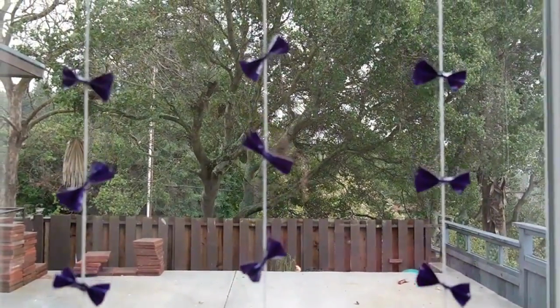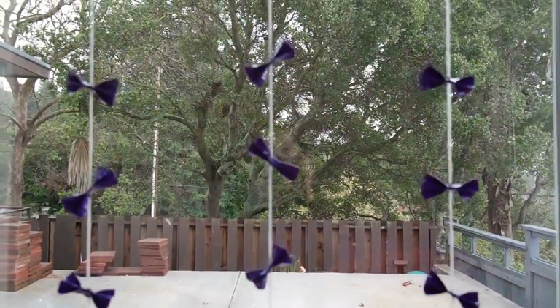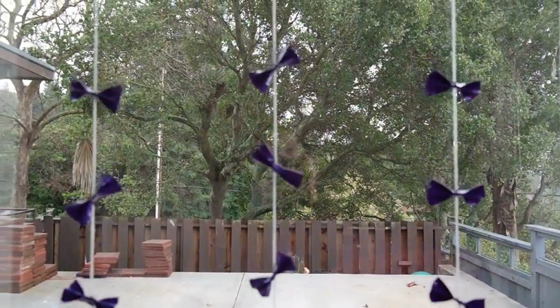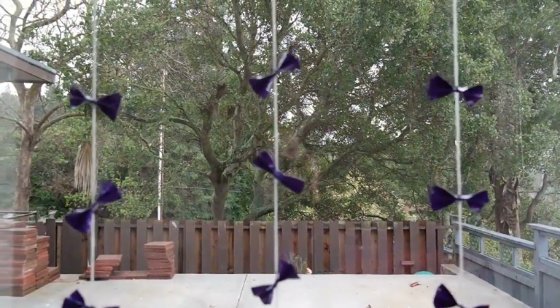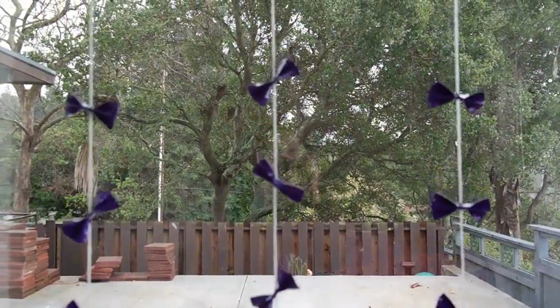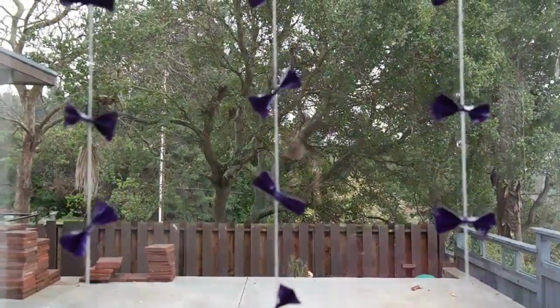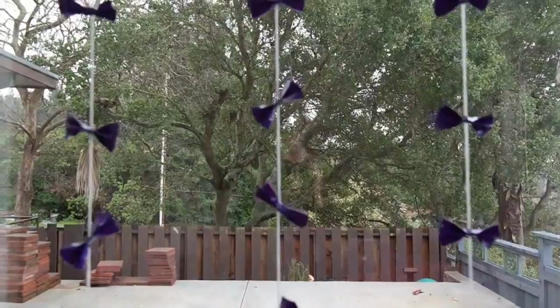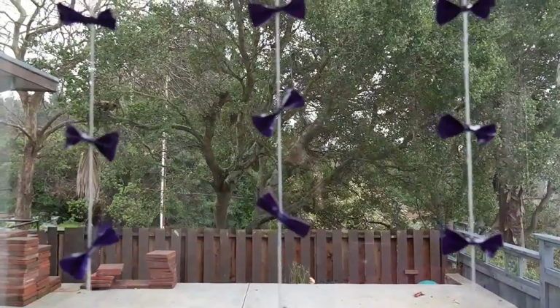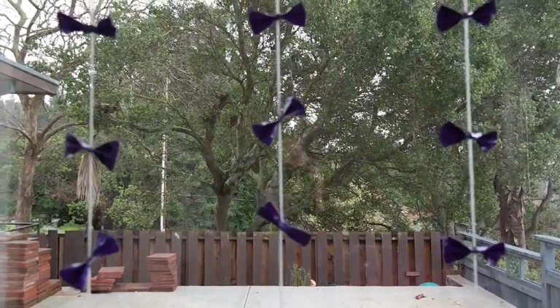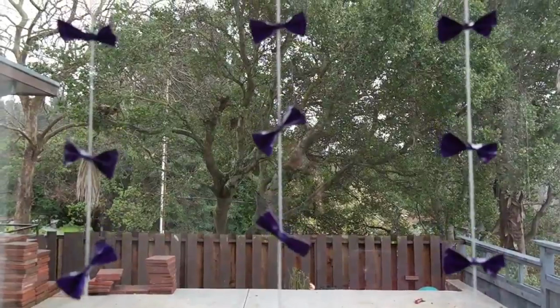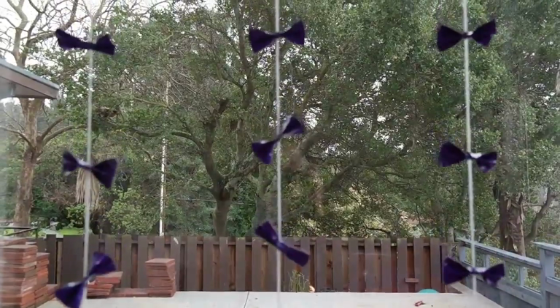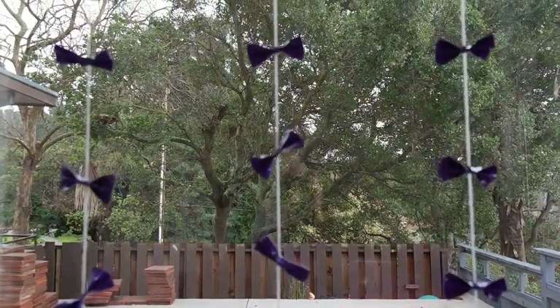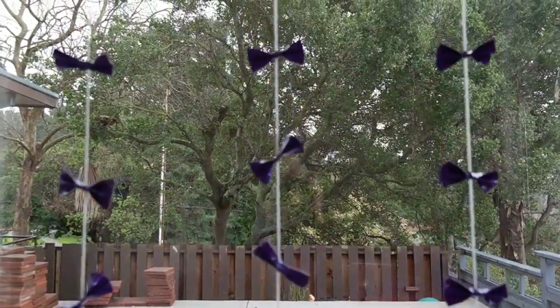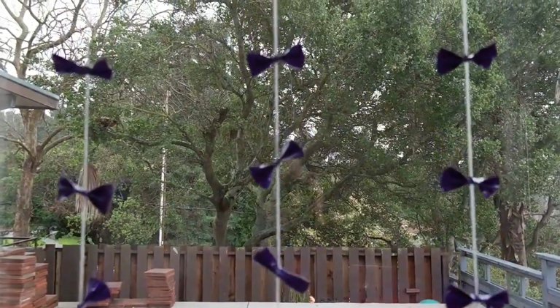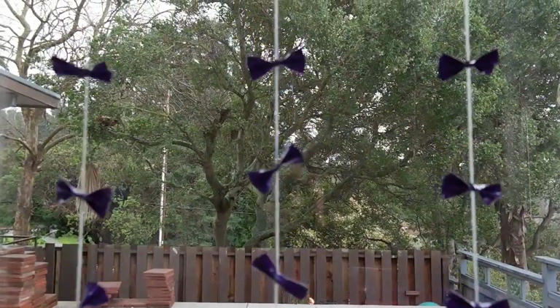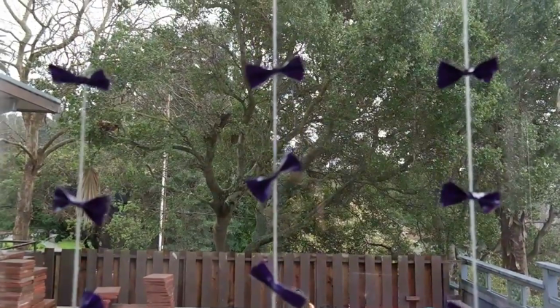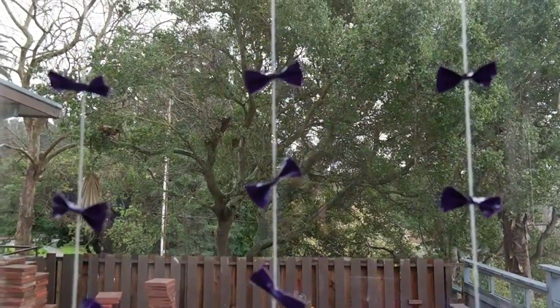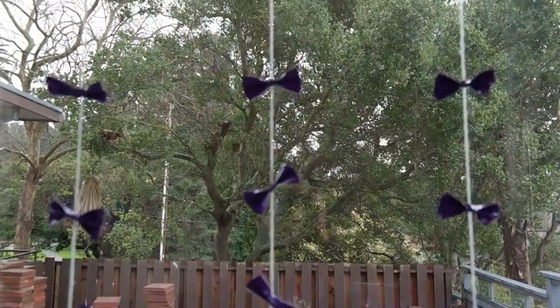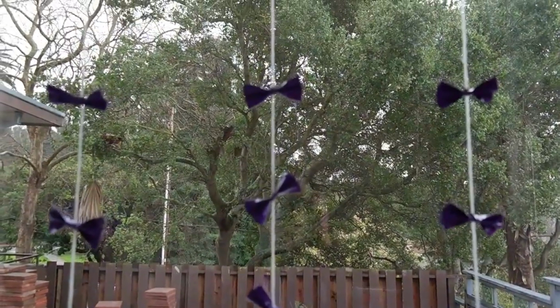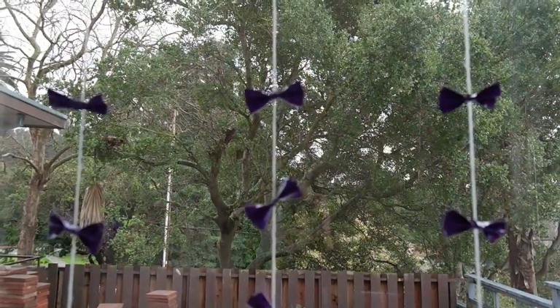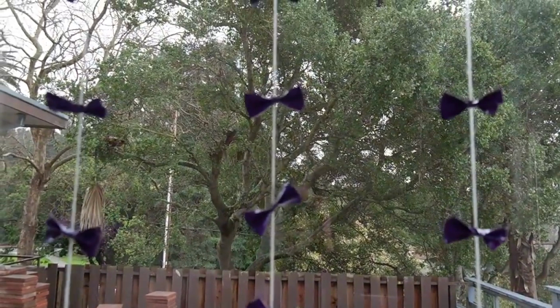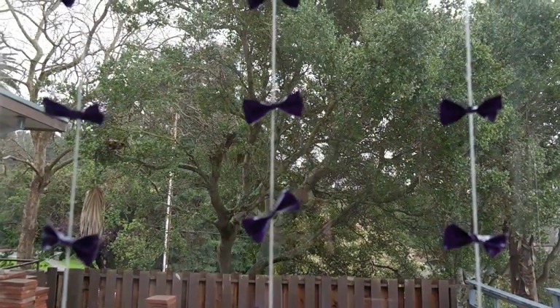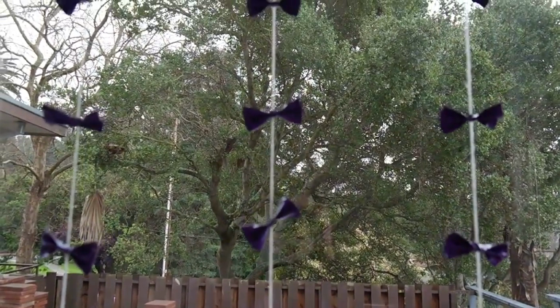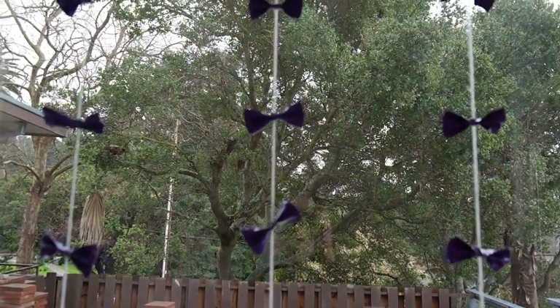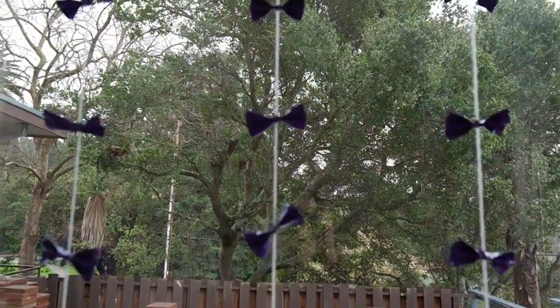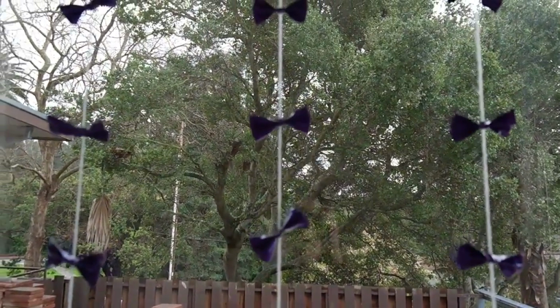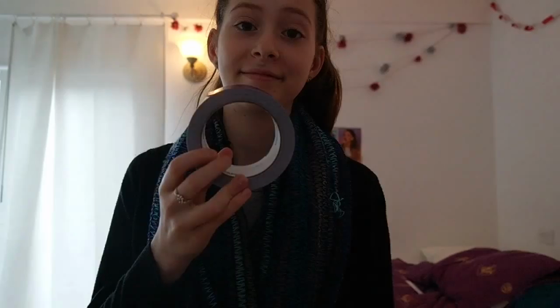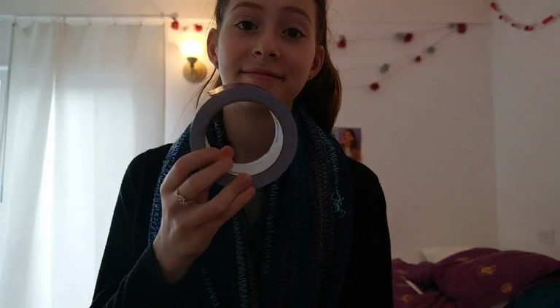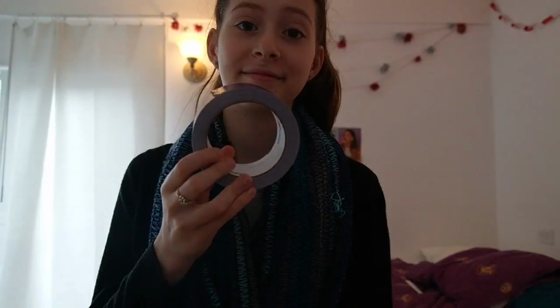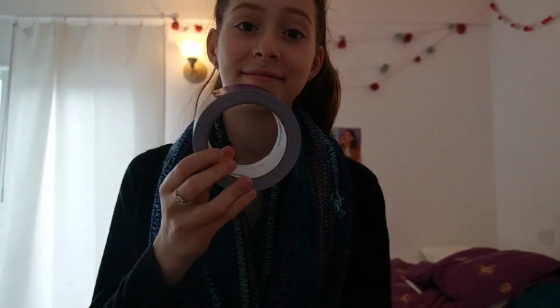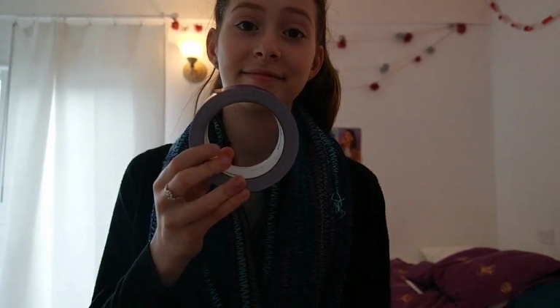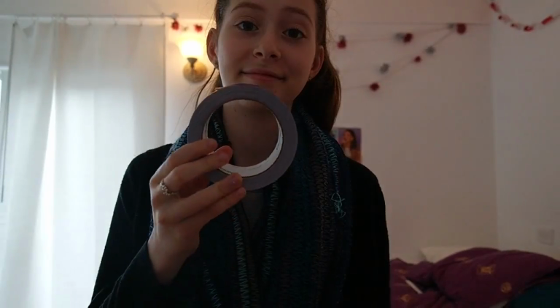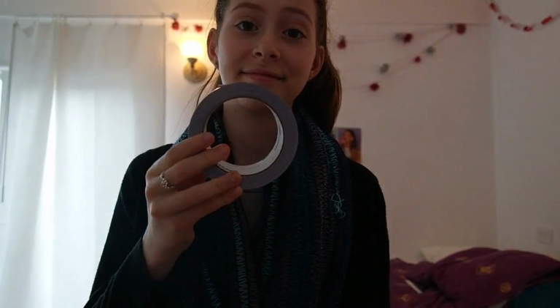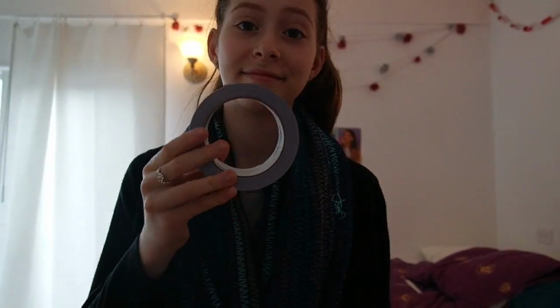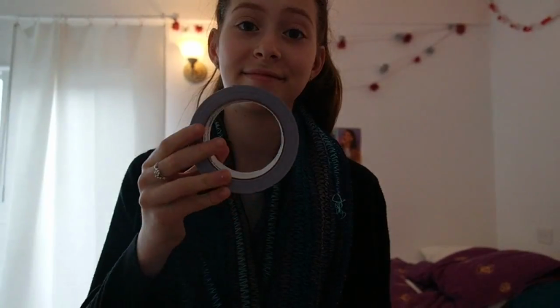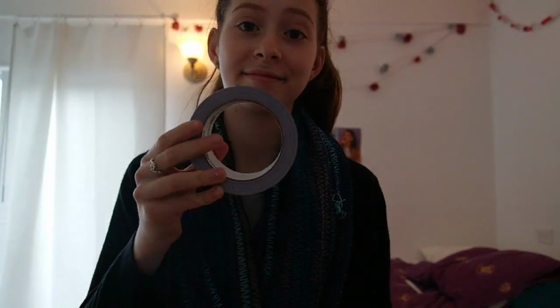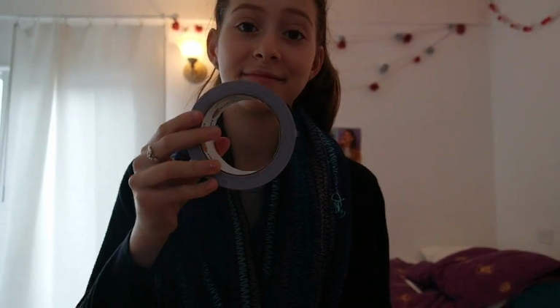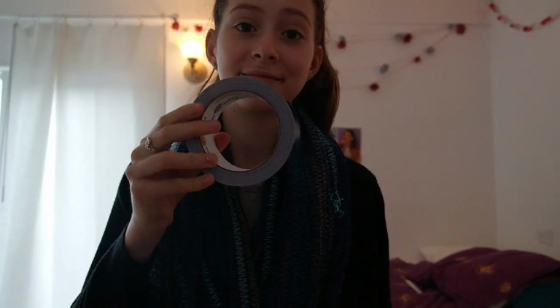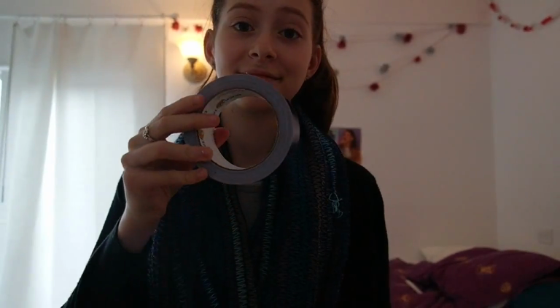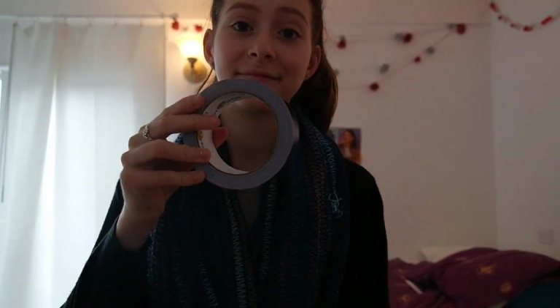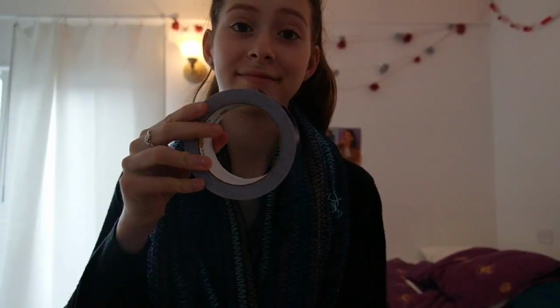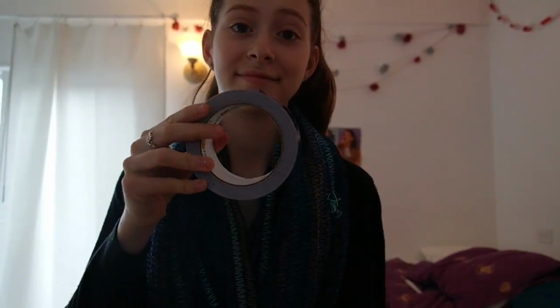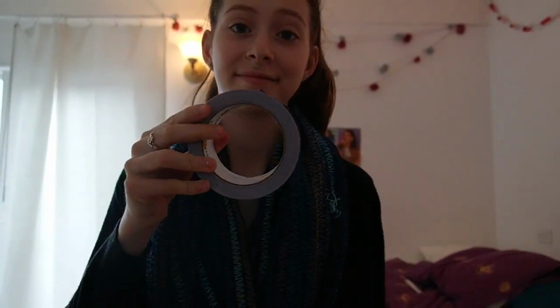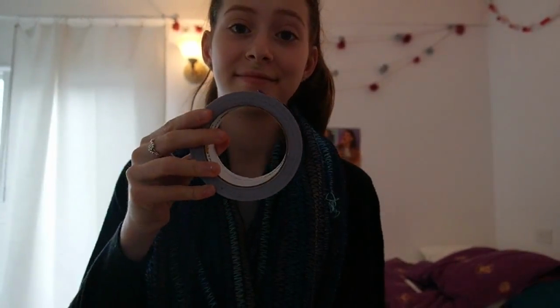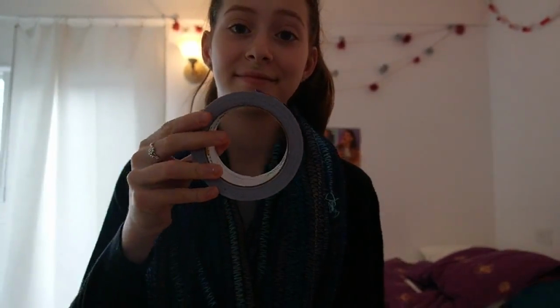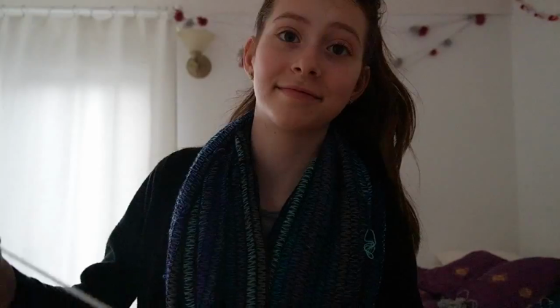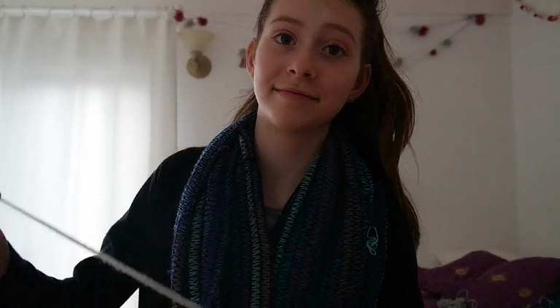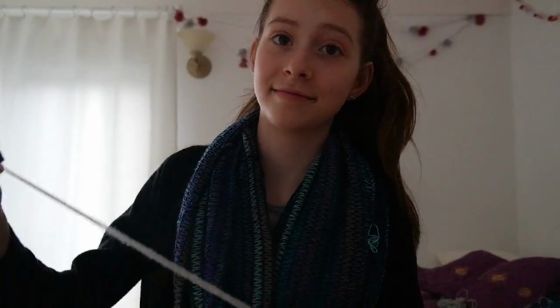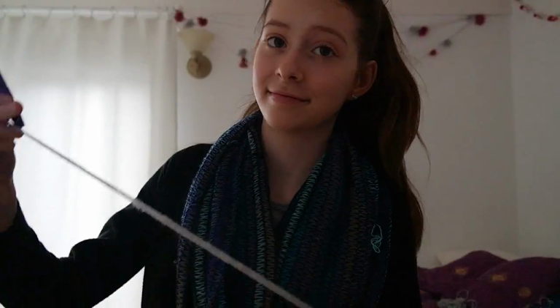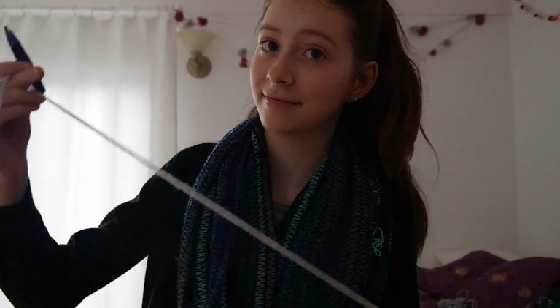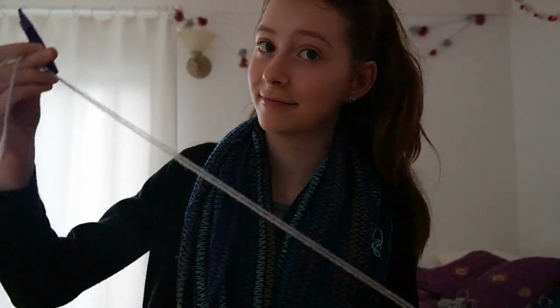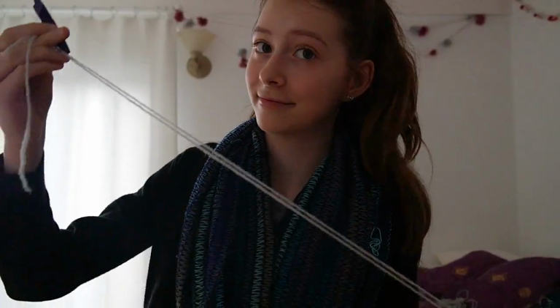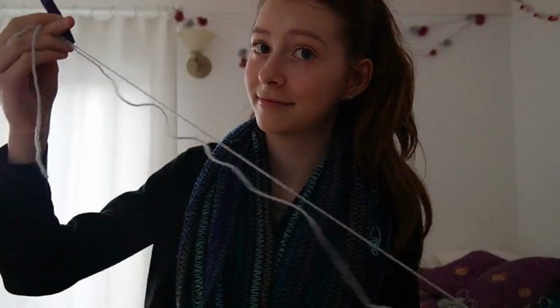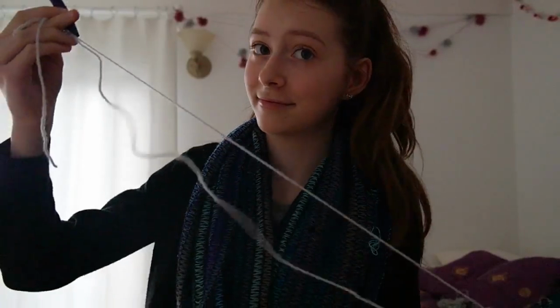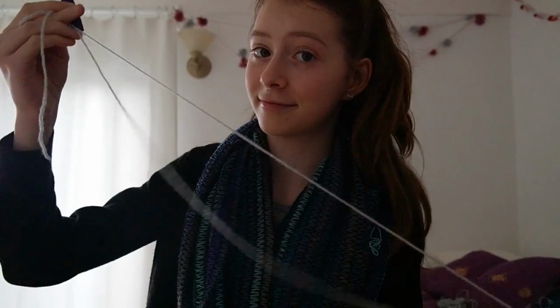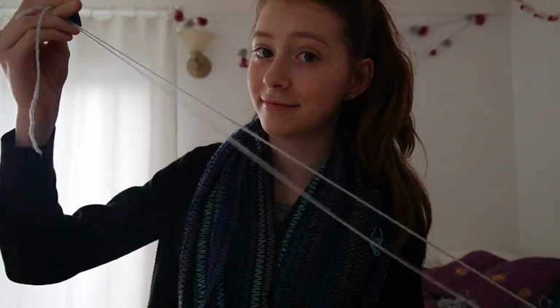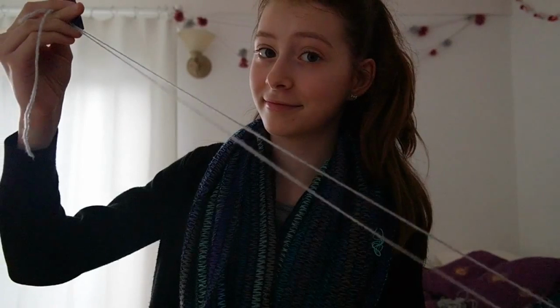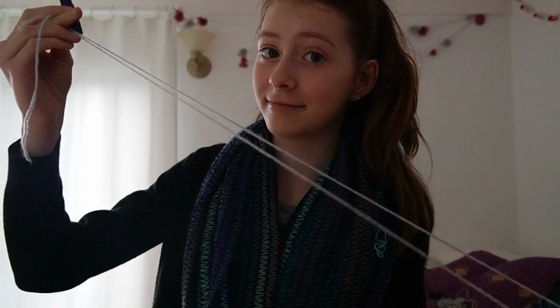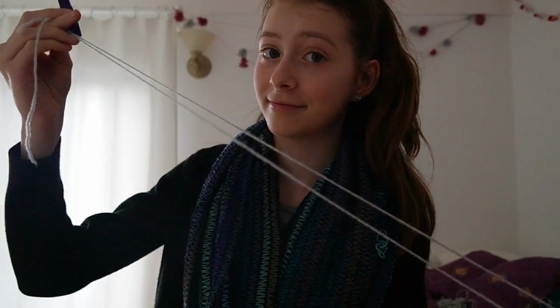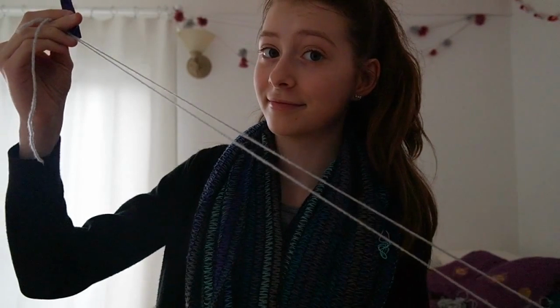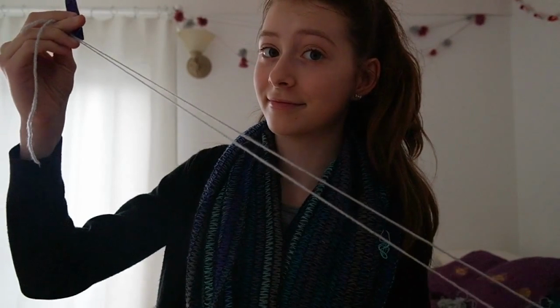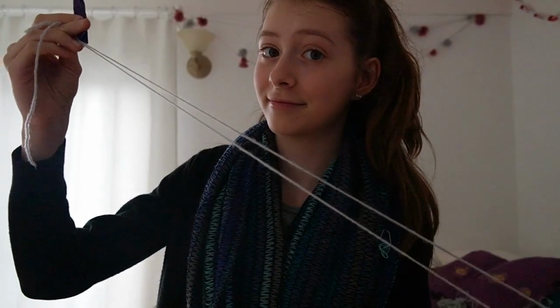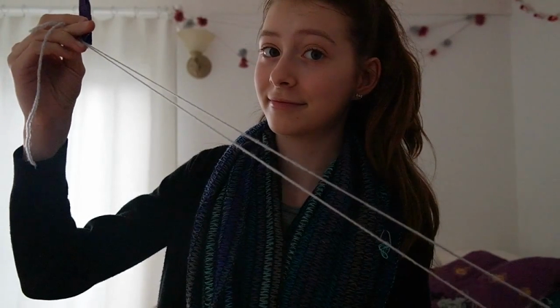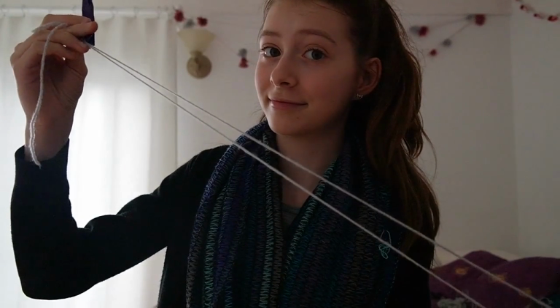In order to make this DIY, all you'll need is just some scissors, some duct tape of any color or pattern, and some yarn.